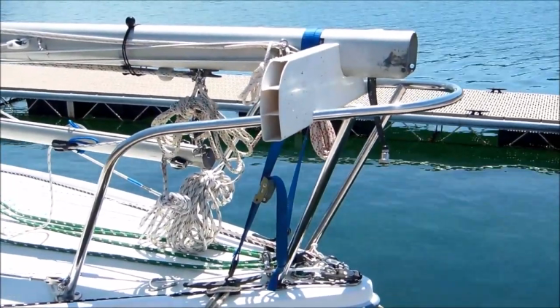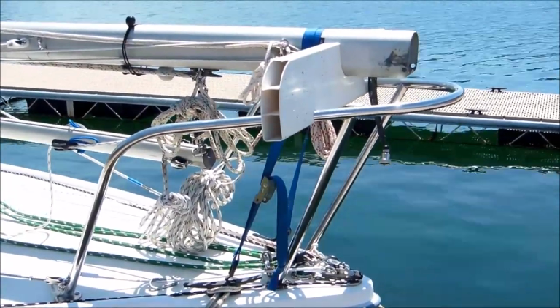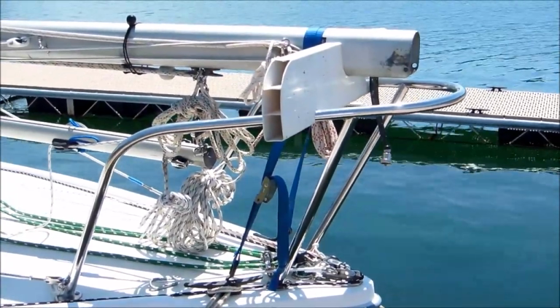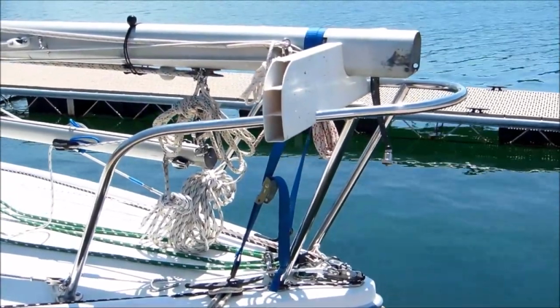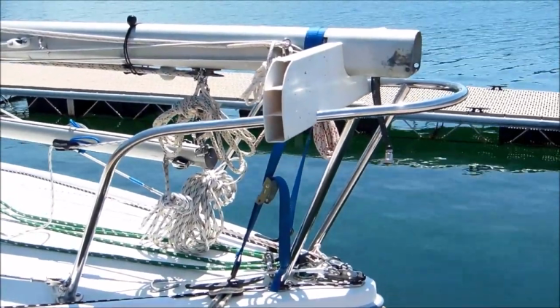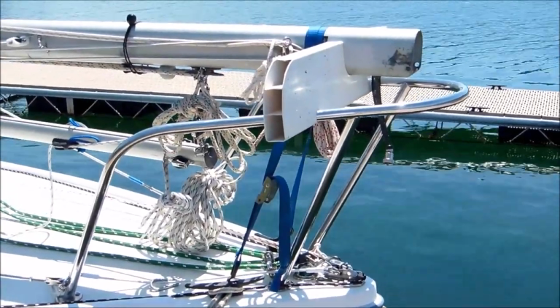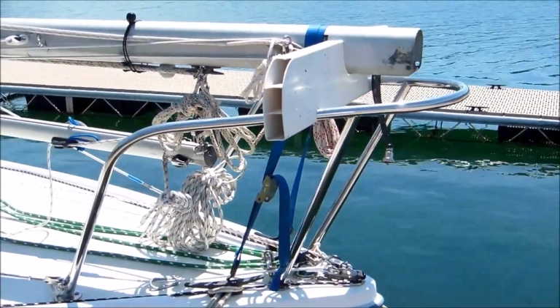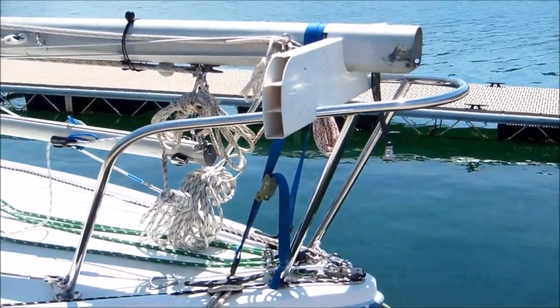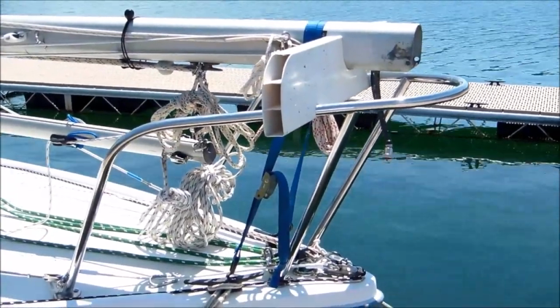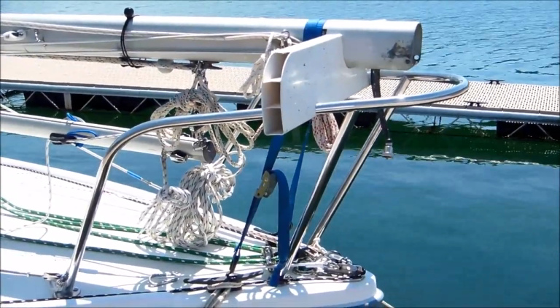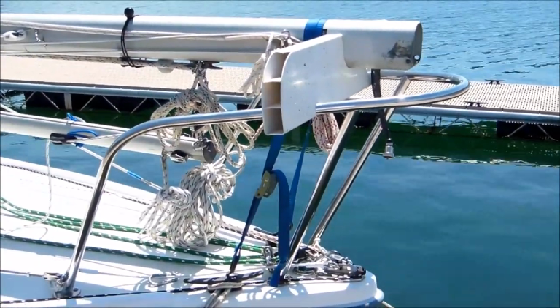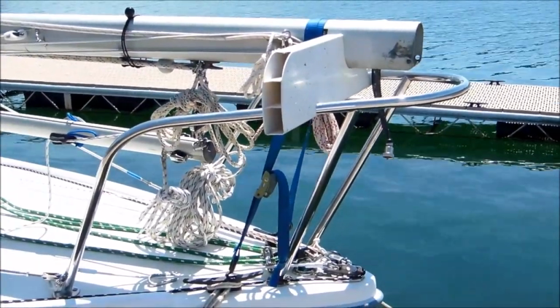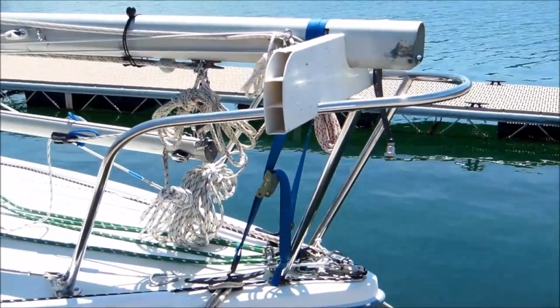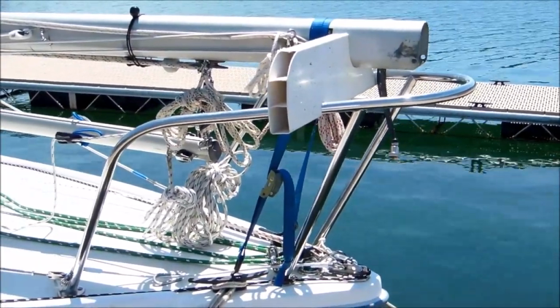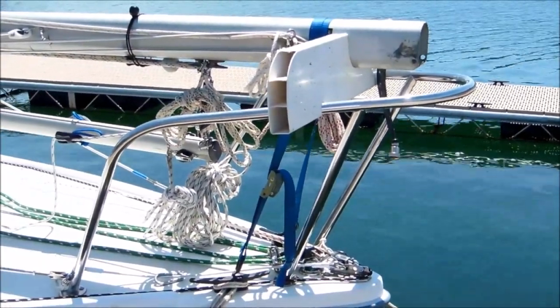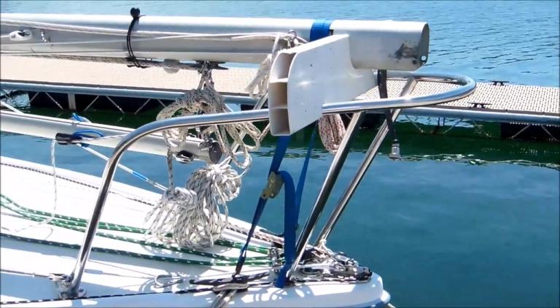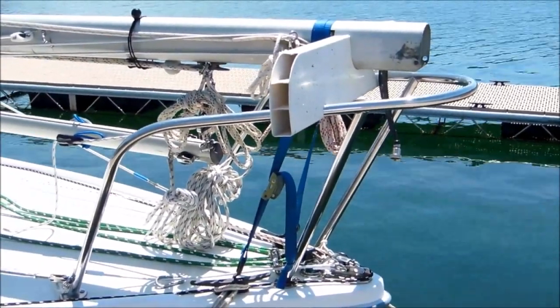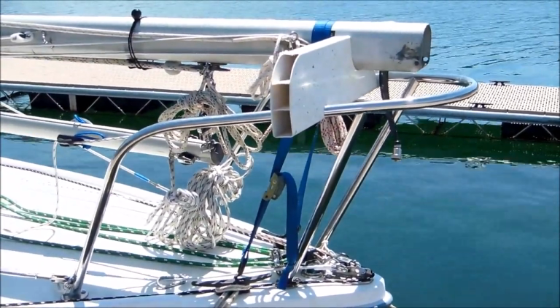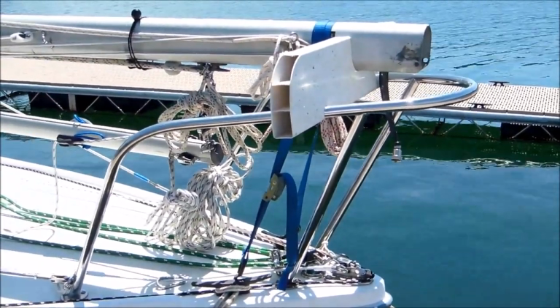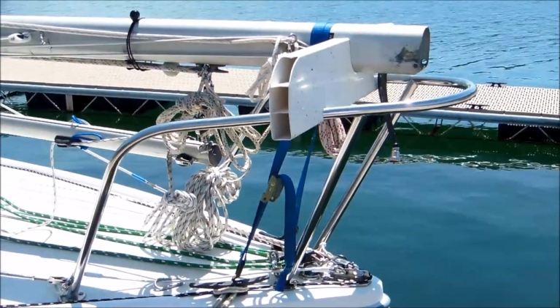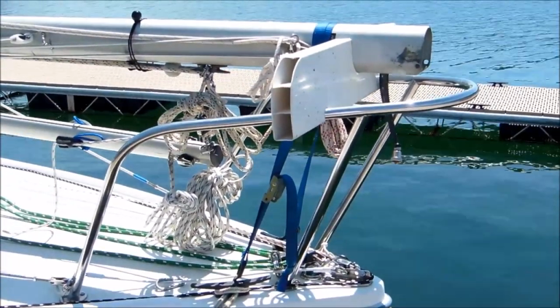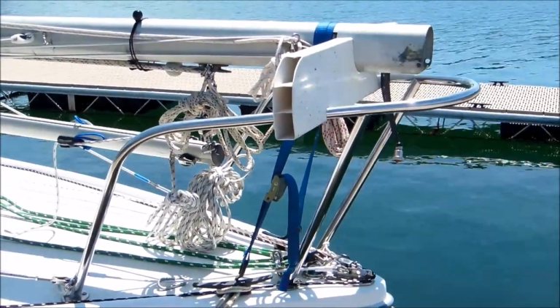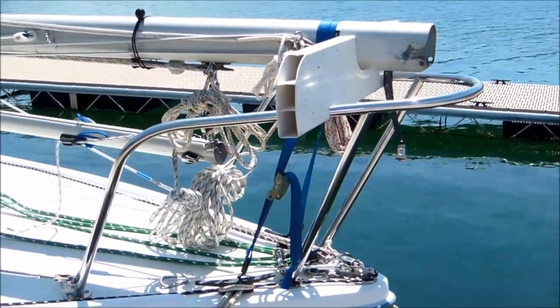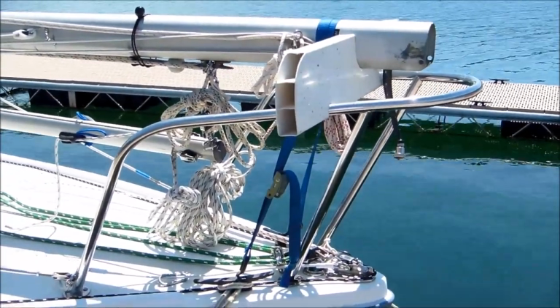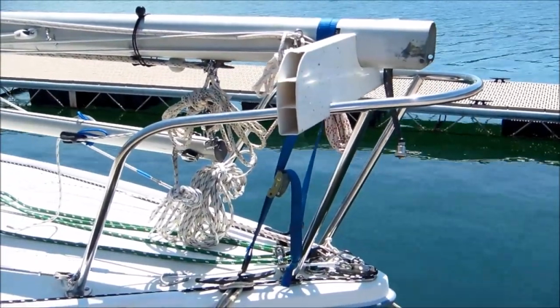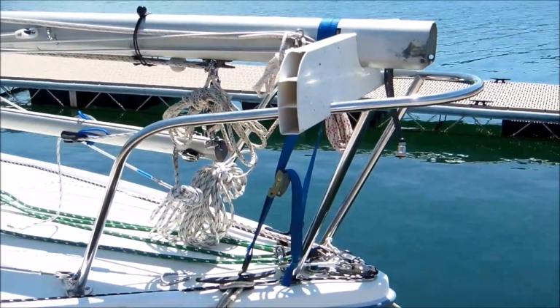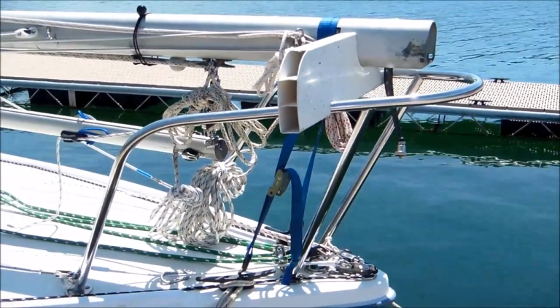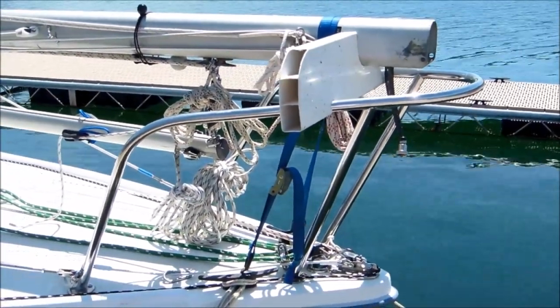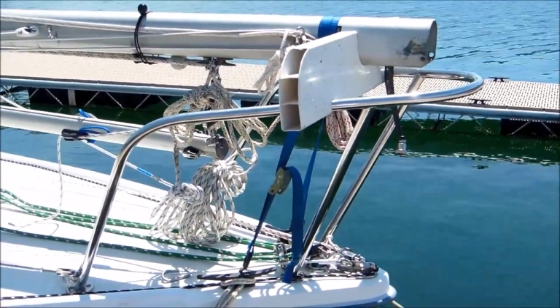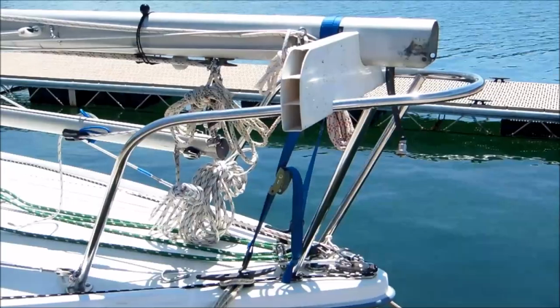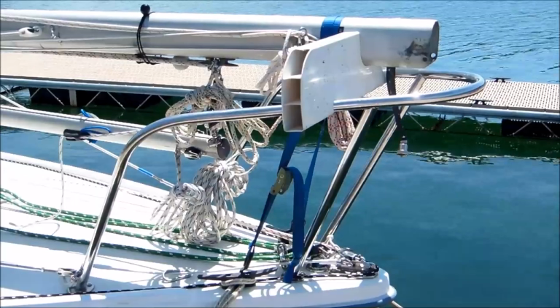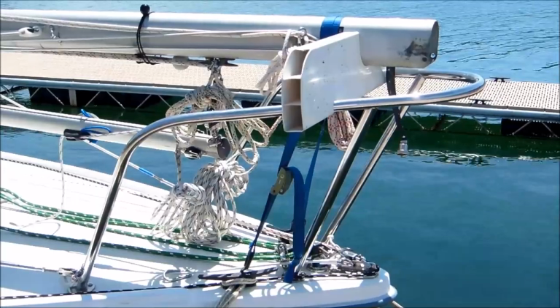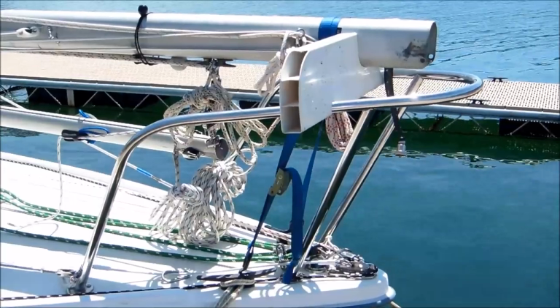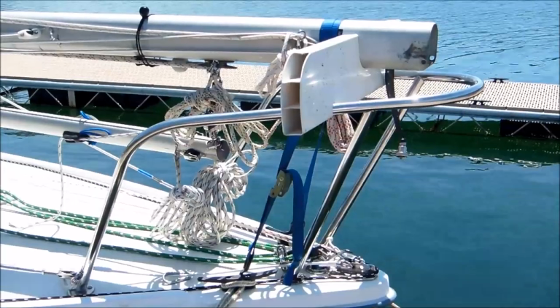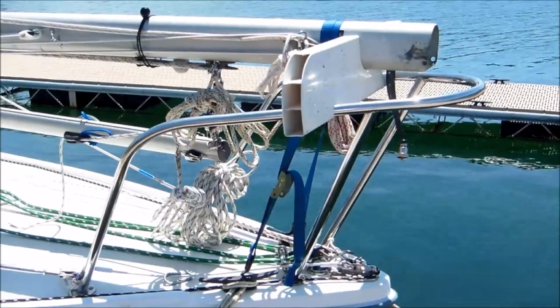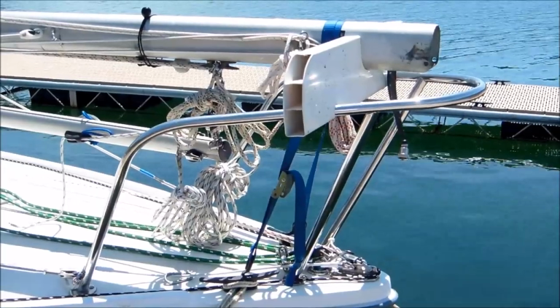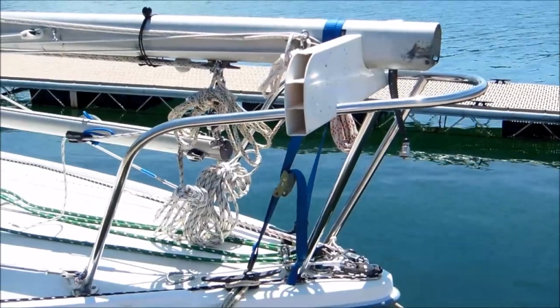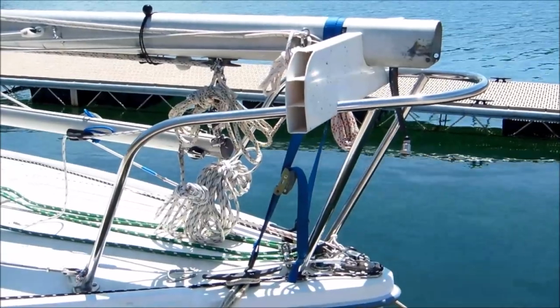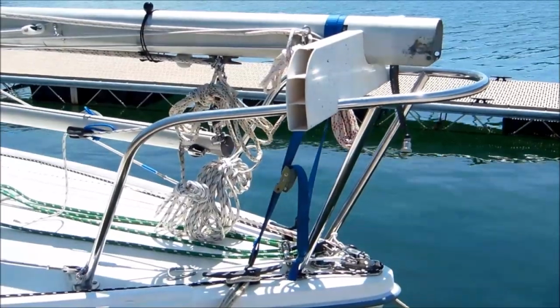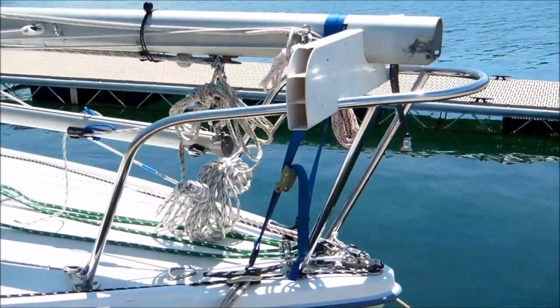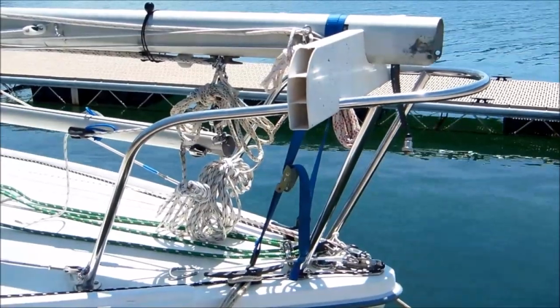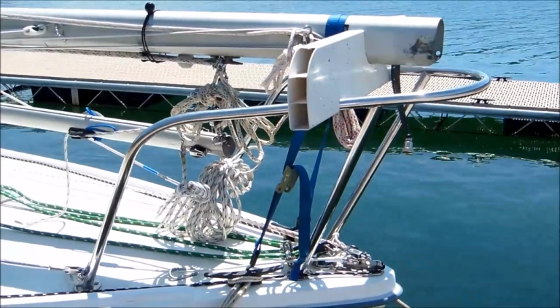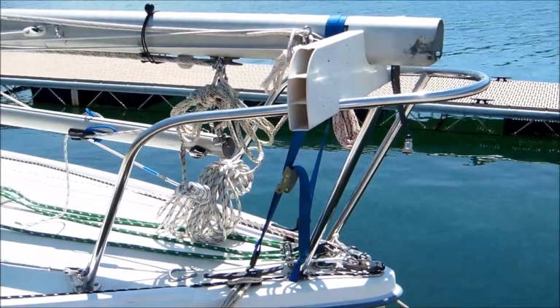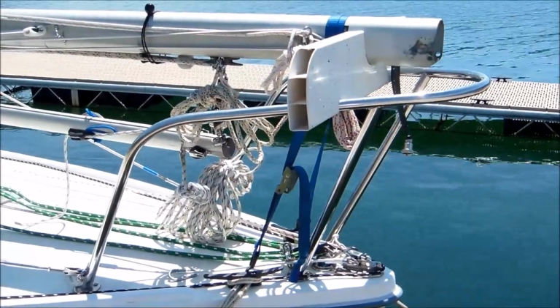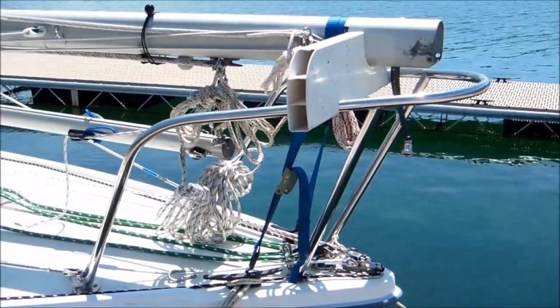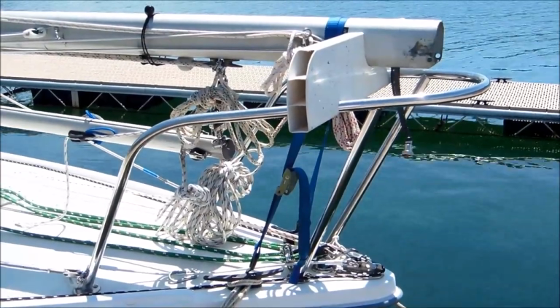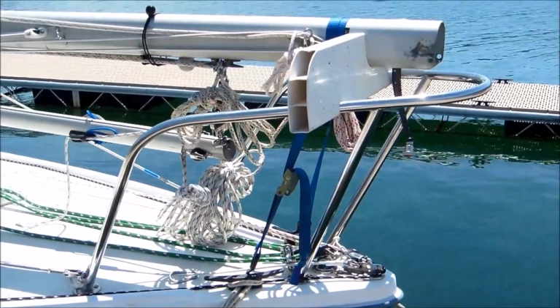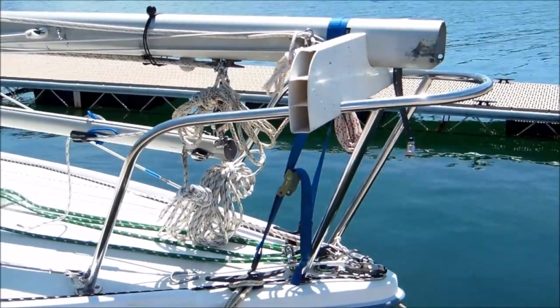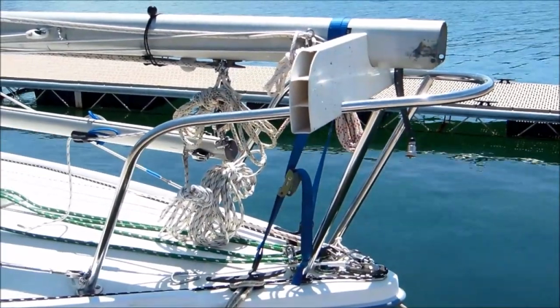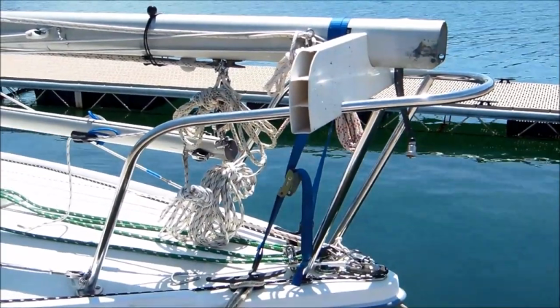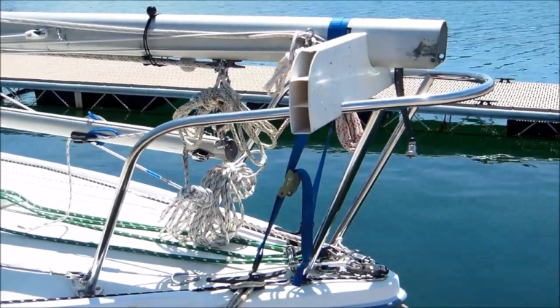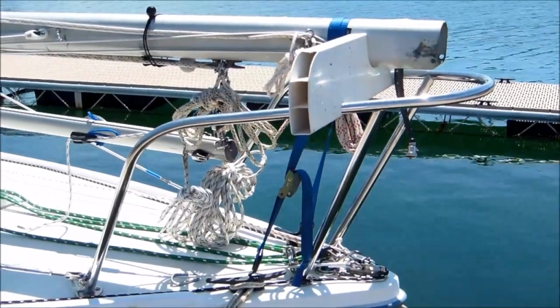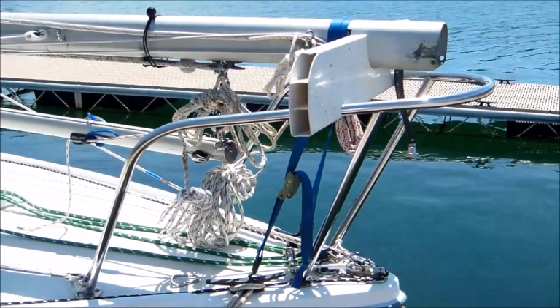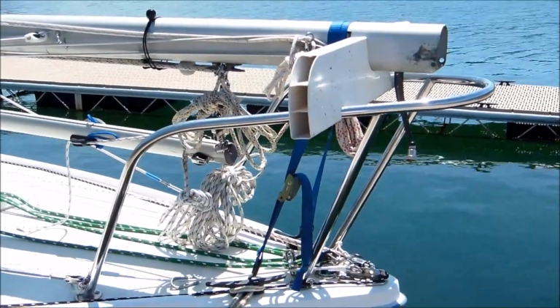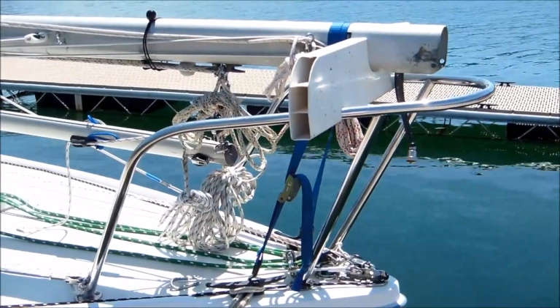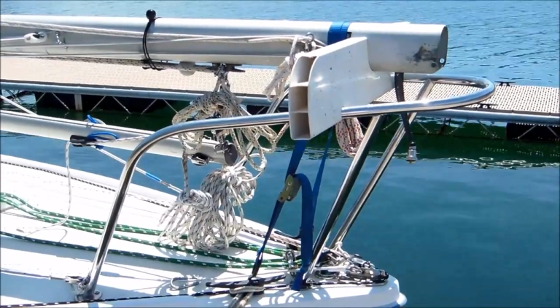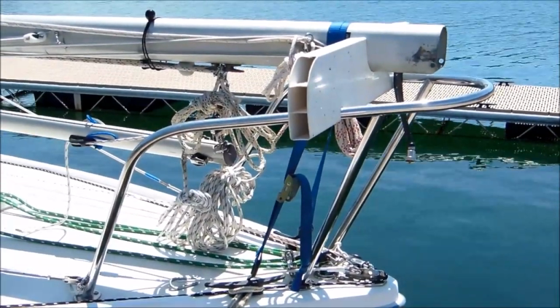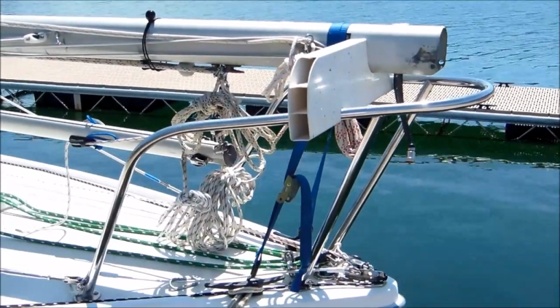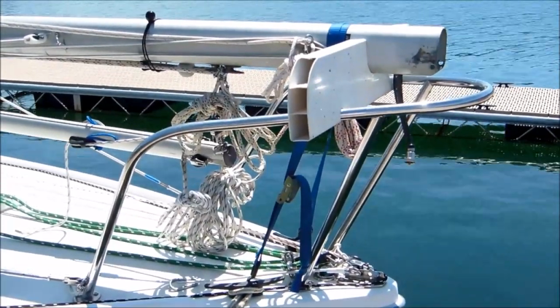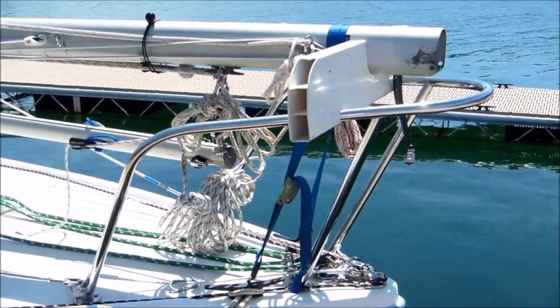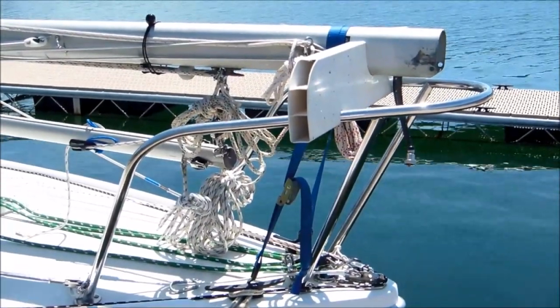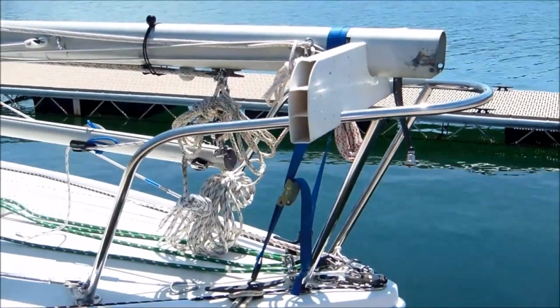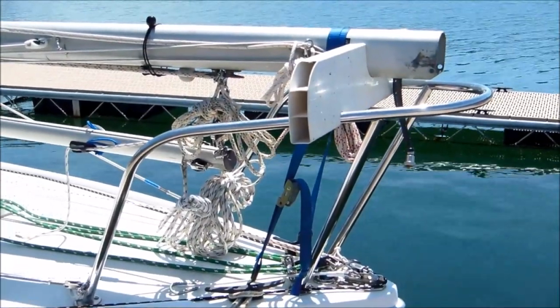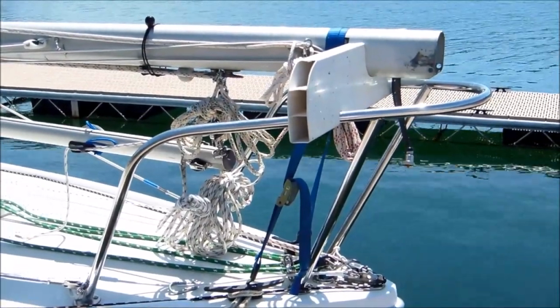I'm going to give you a tour of how I have the rig lashed down for trailering, up to the point where I'm ready to step the mast.